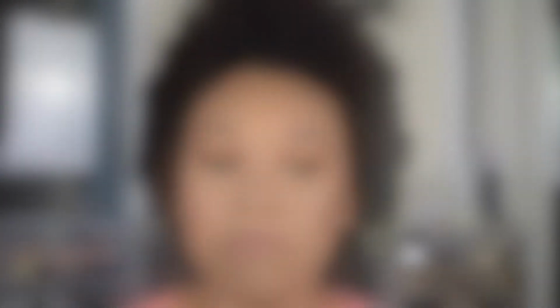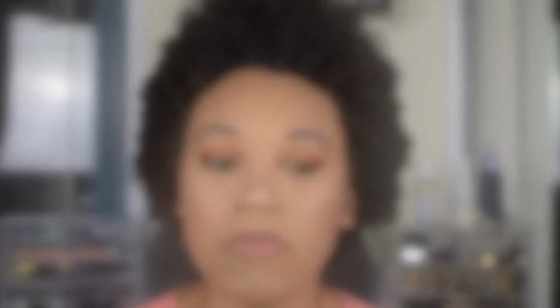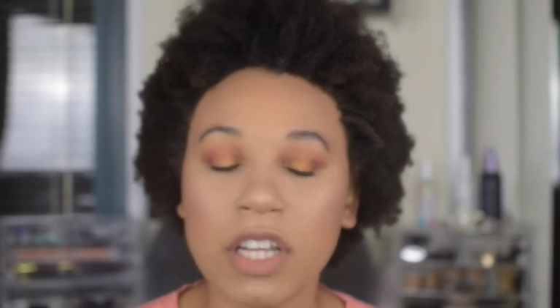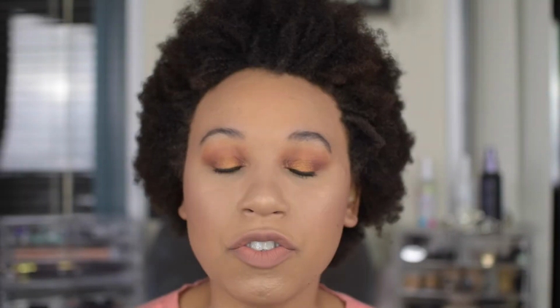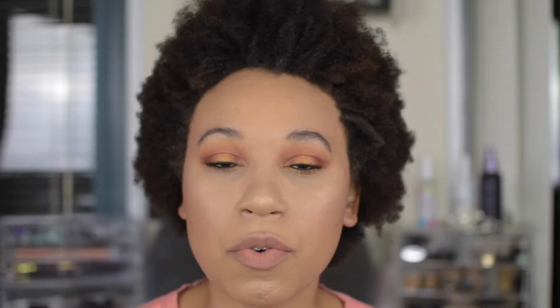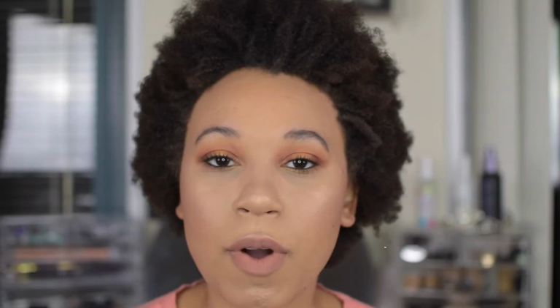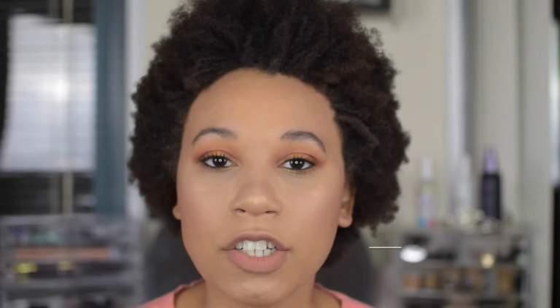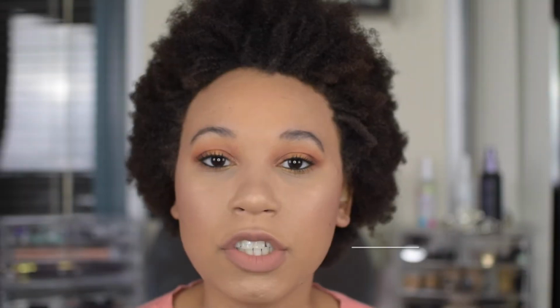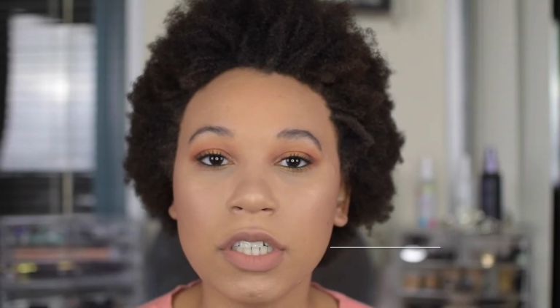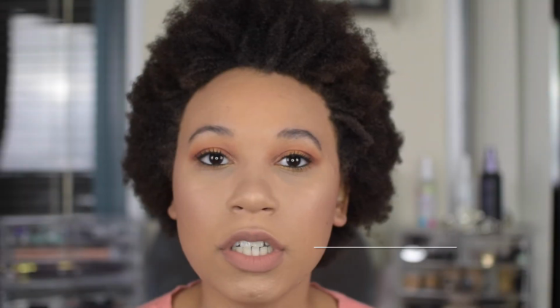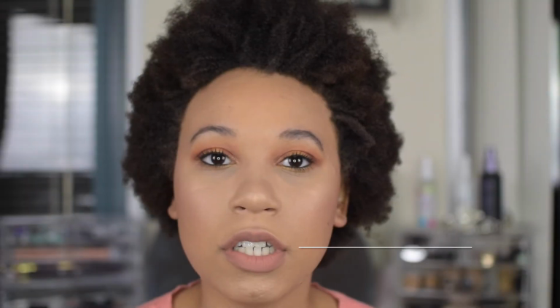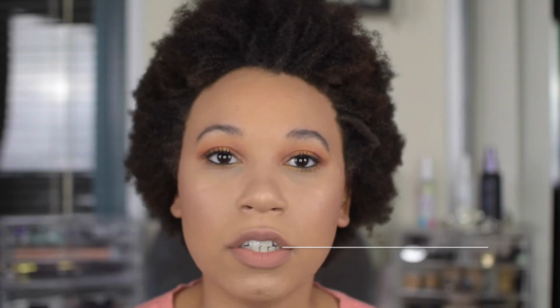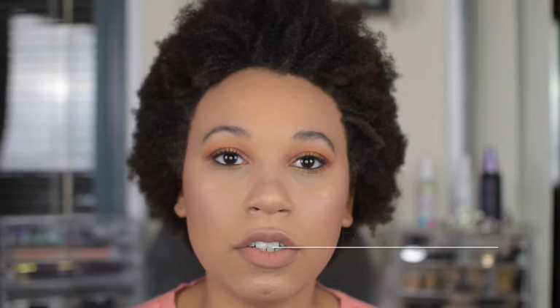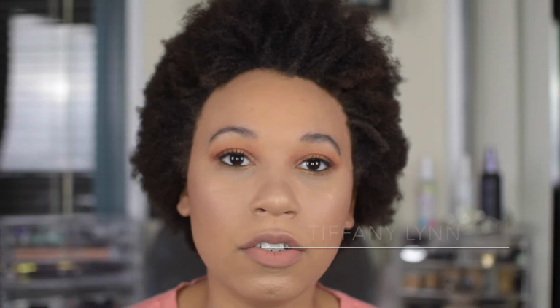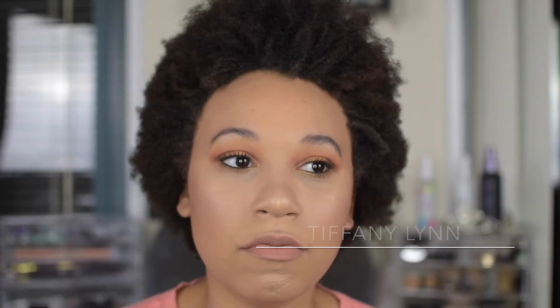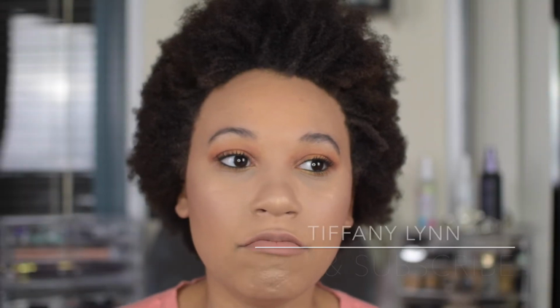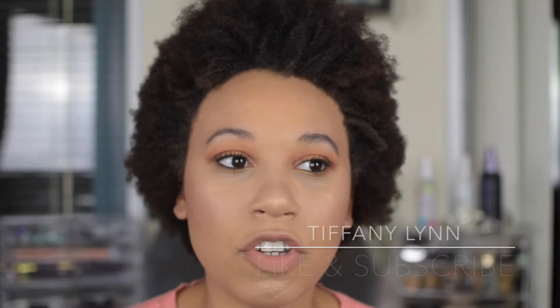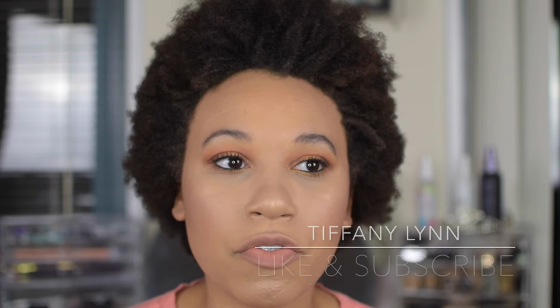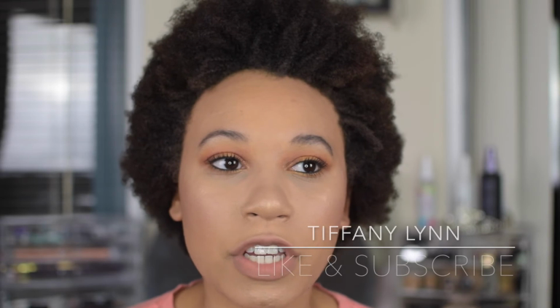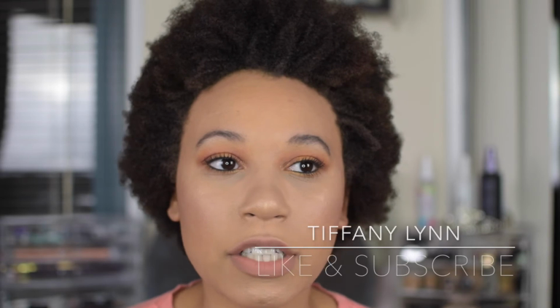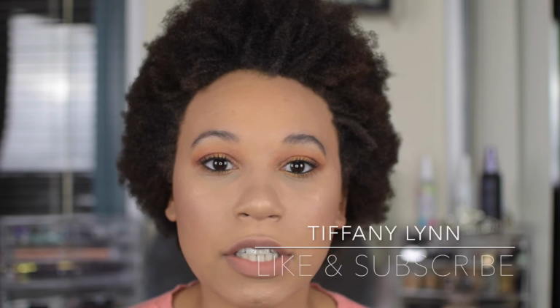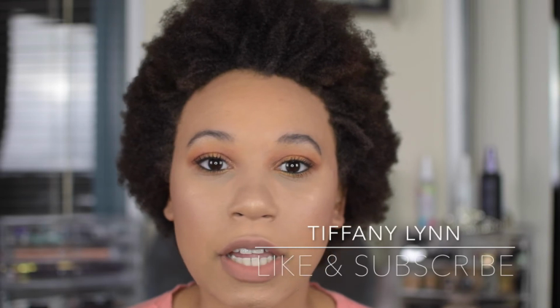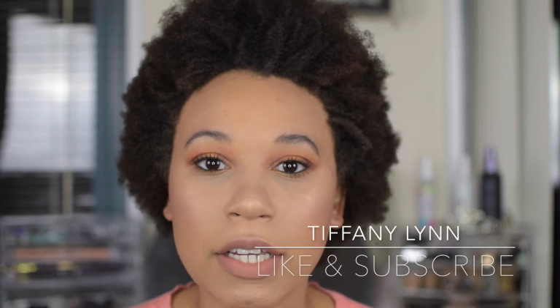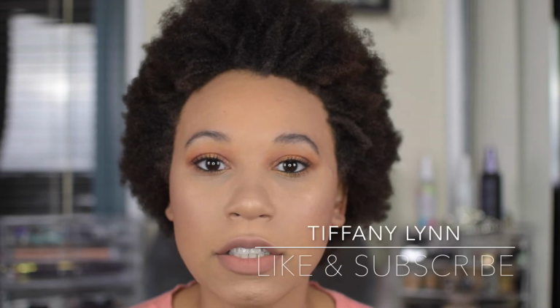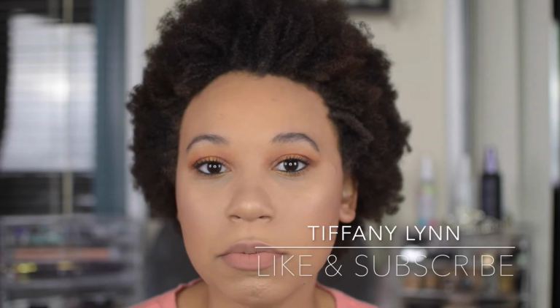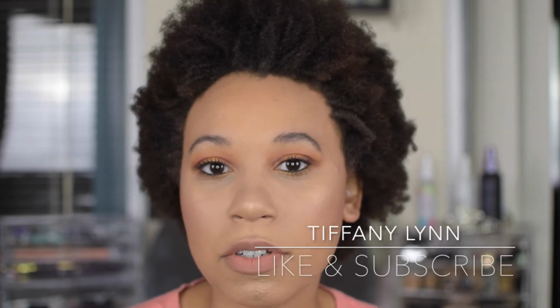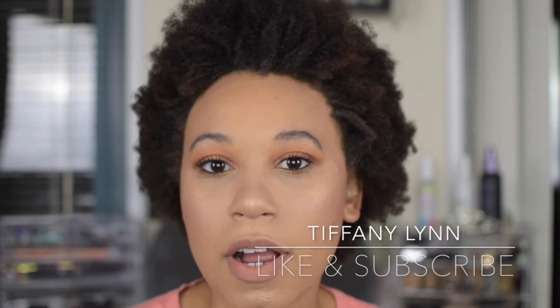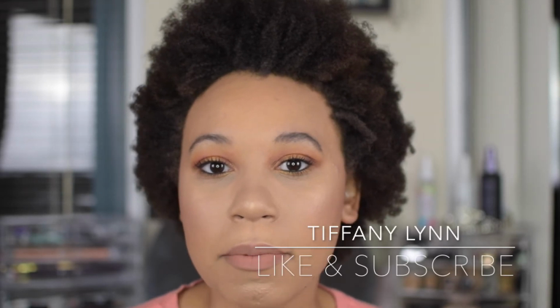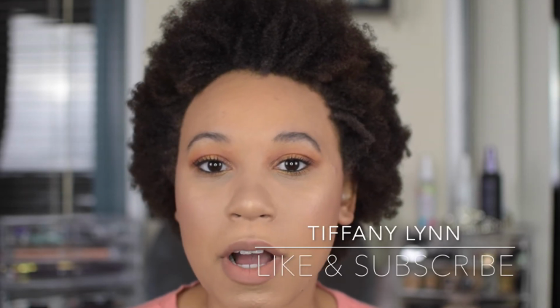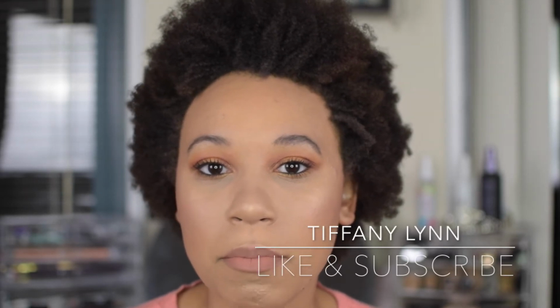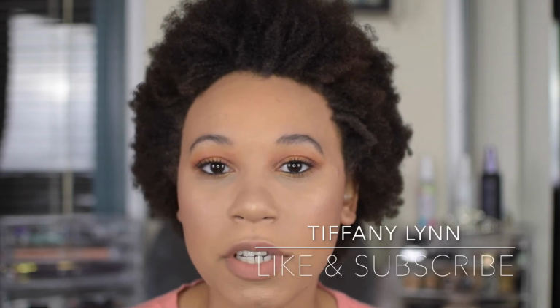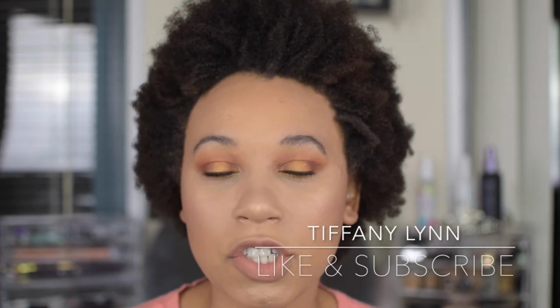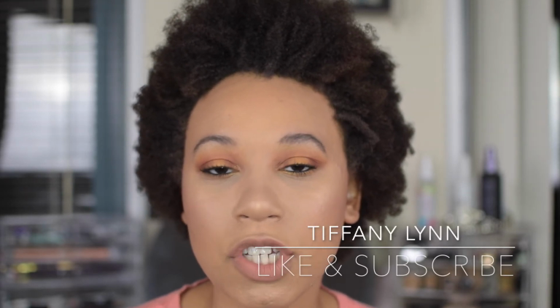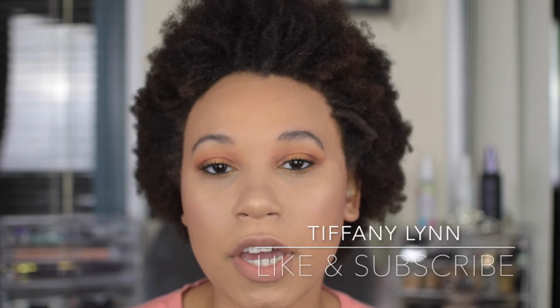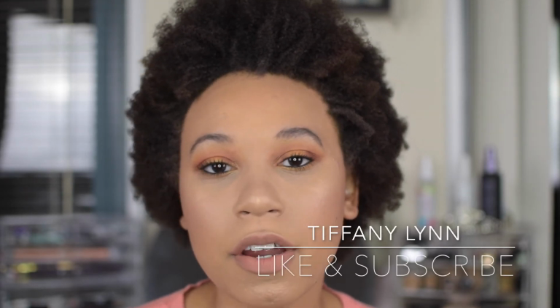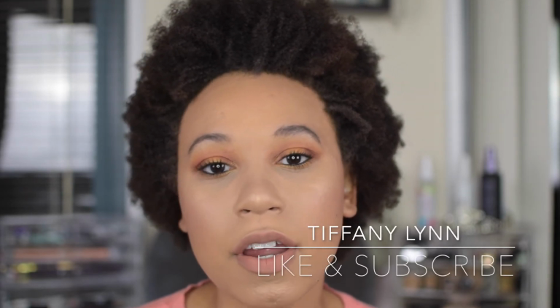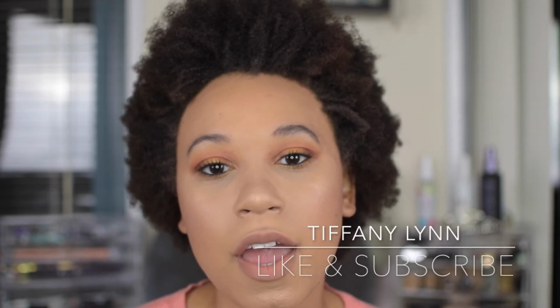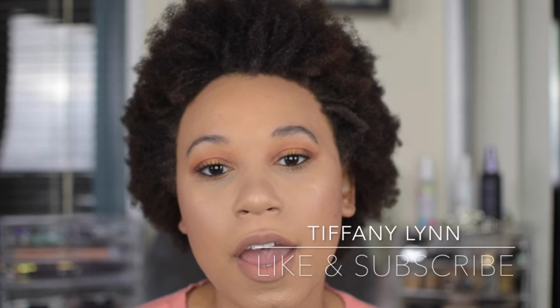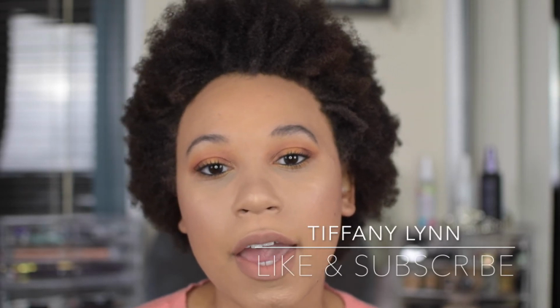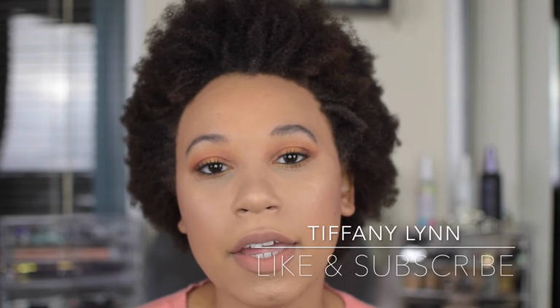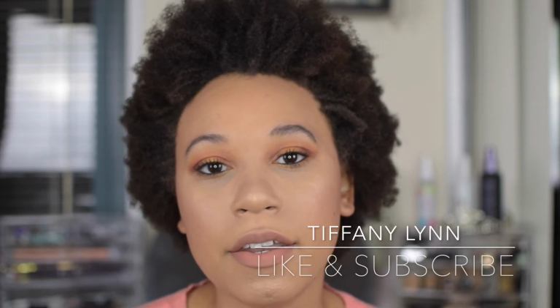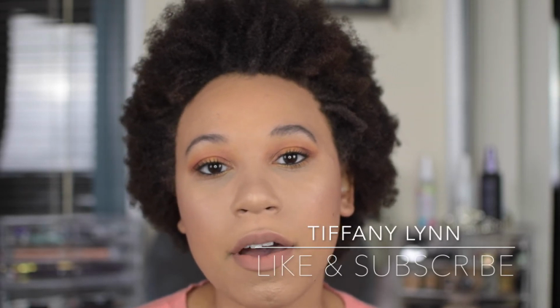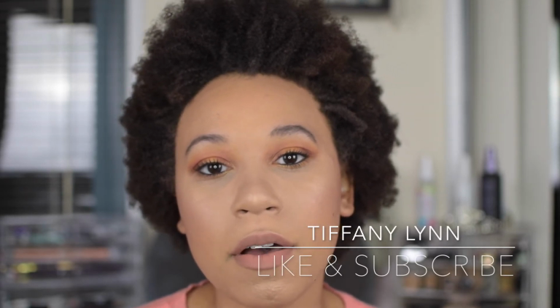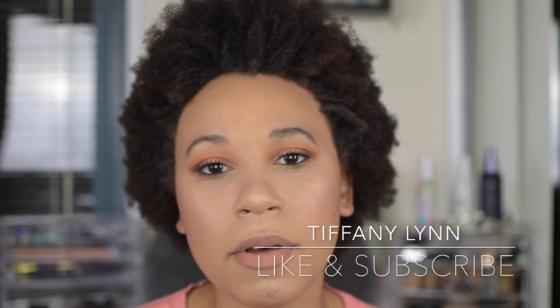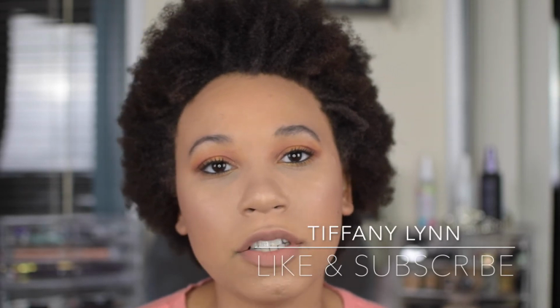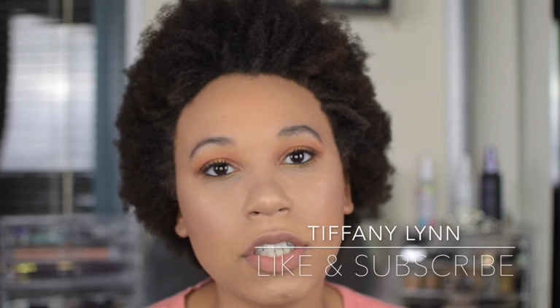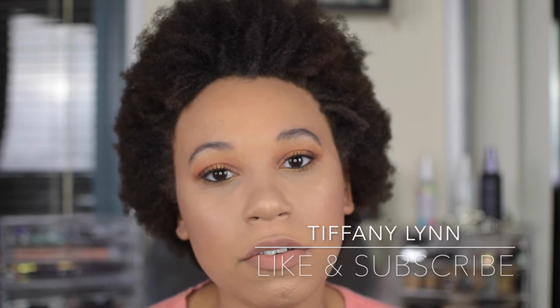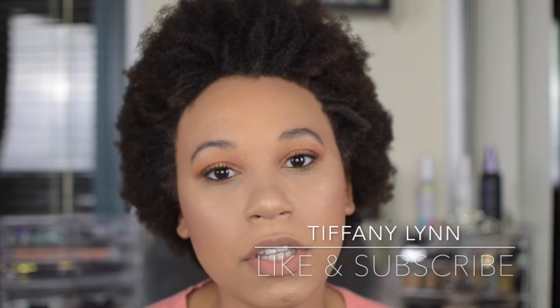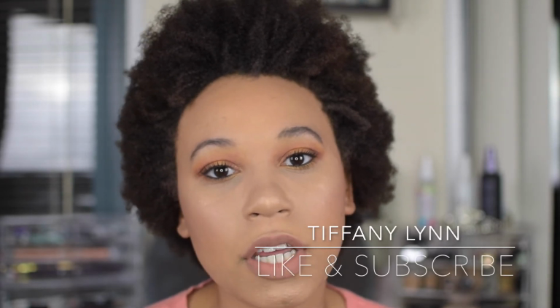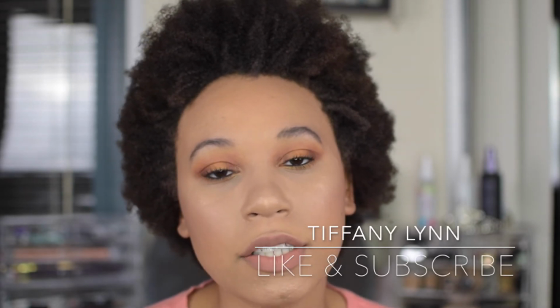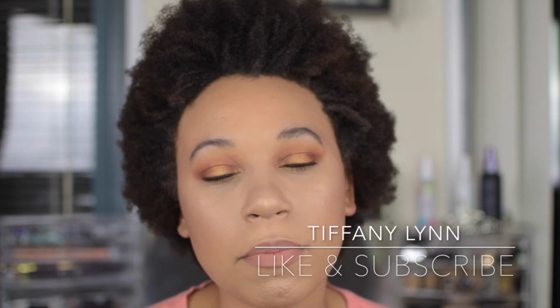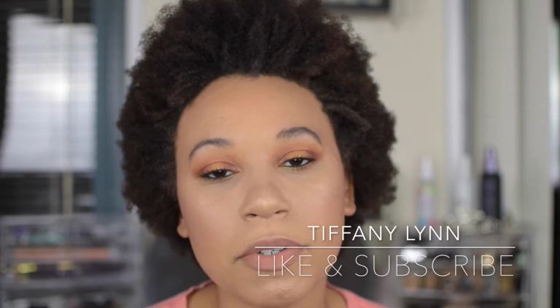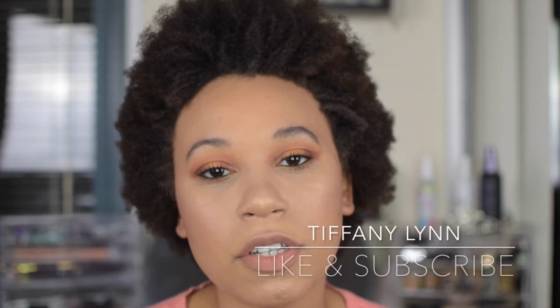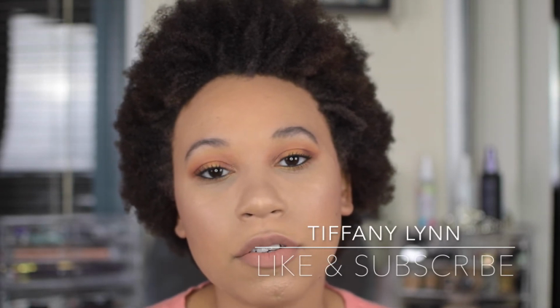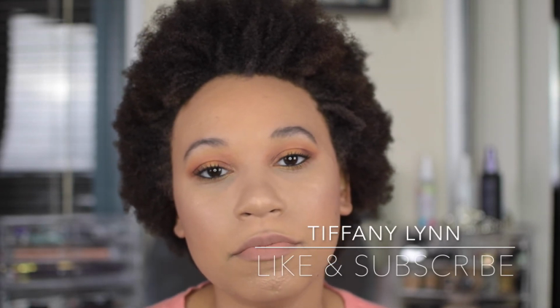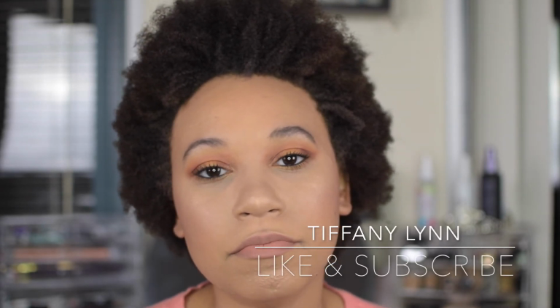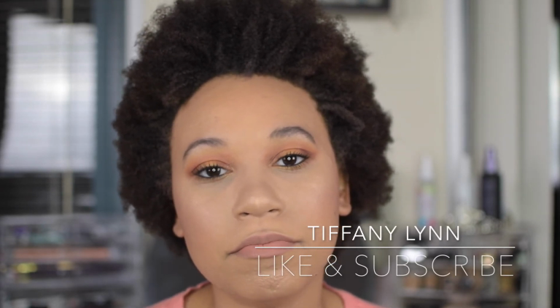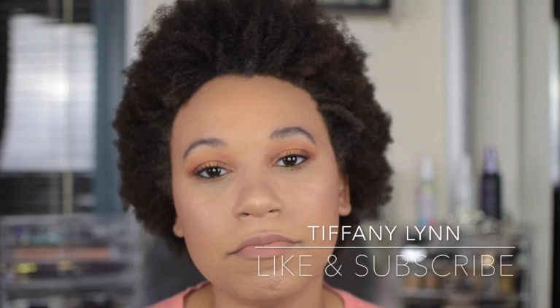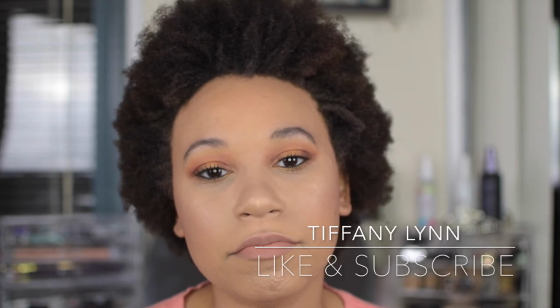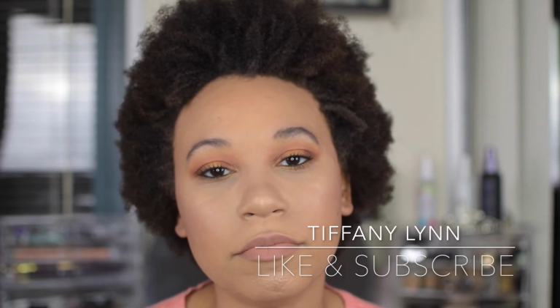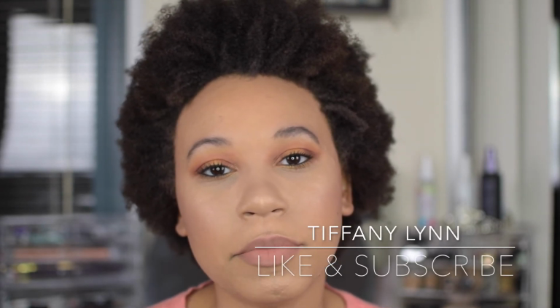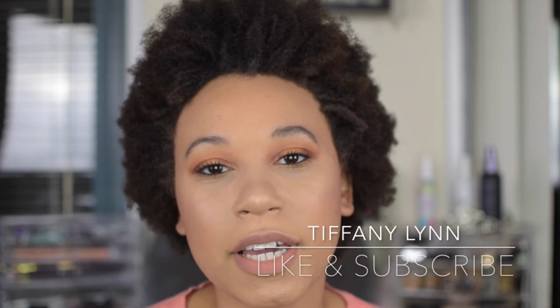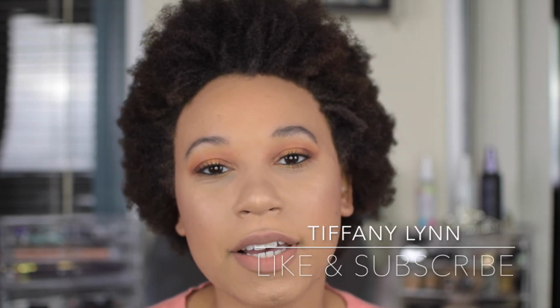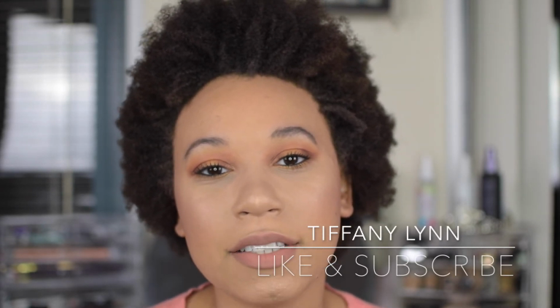Thanks for watching — don't forget to like, subscribe, comment, and share. I'll see you in the next one, bye guys!